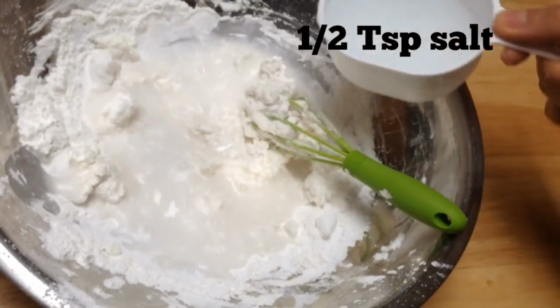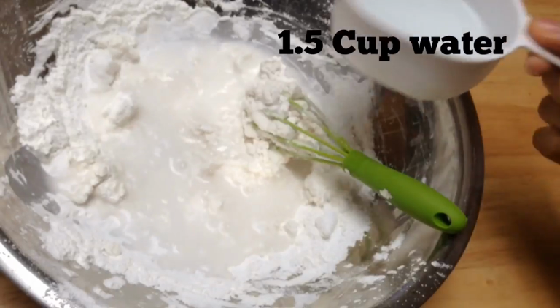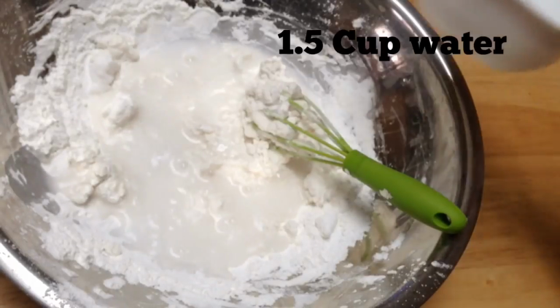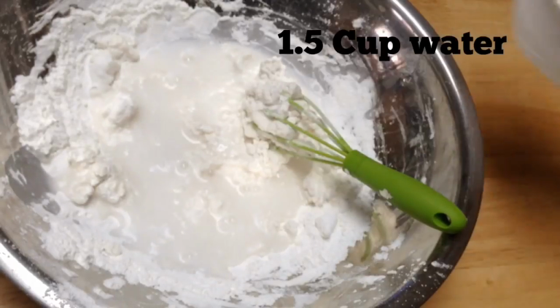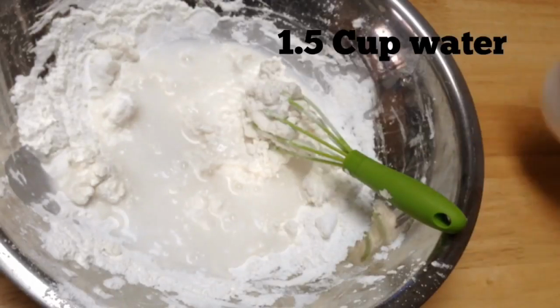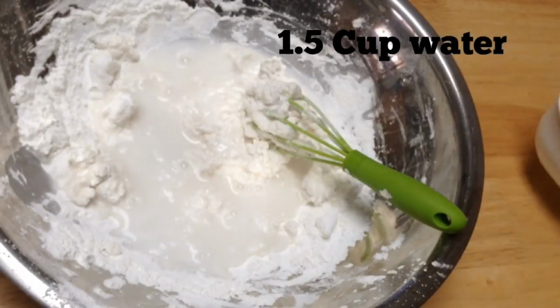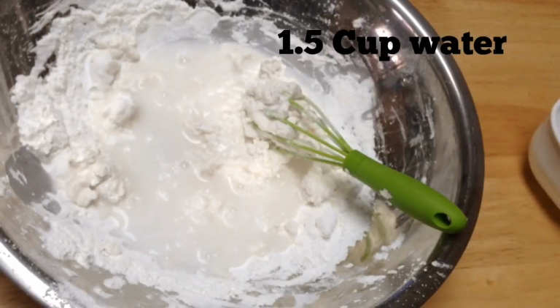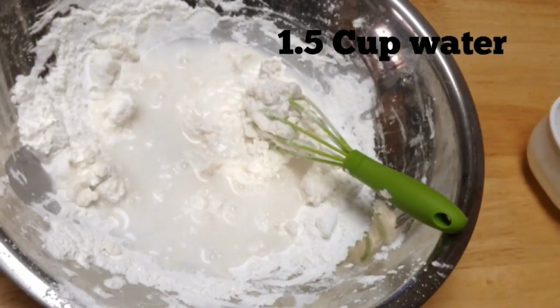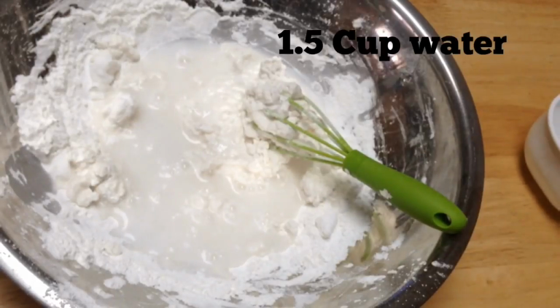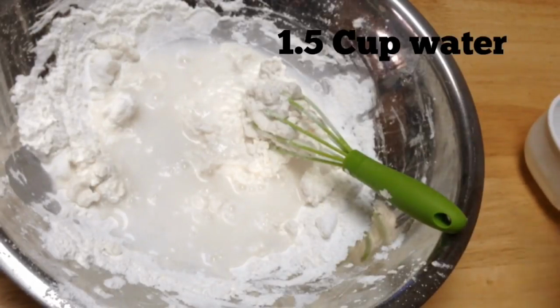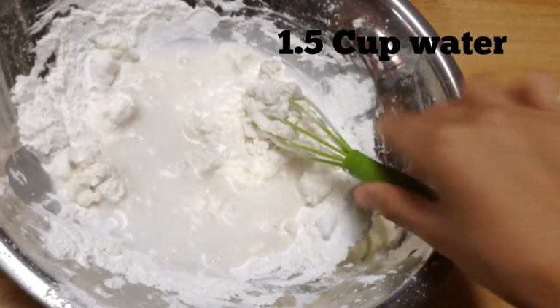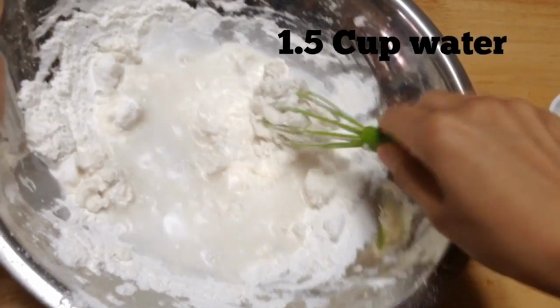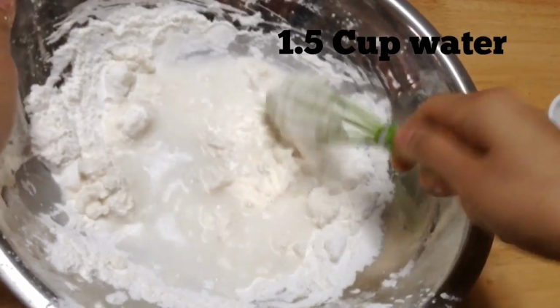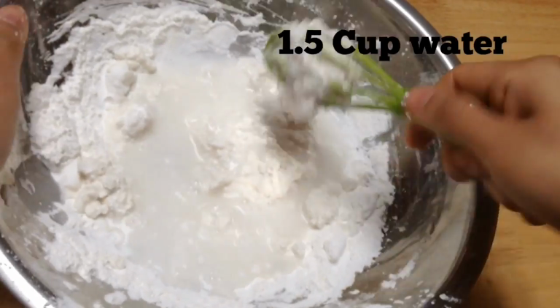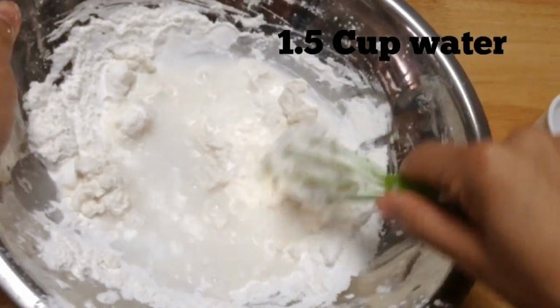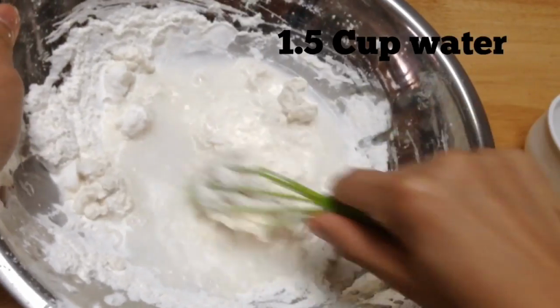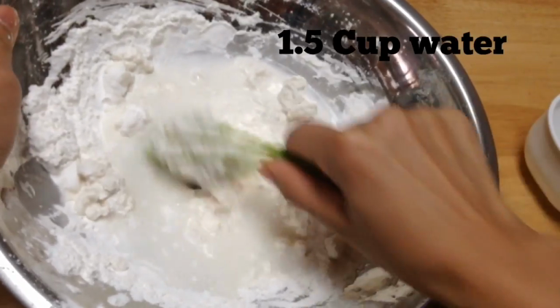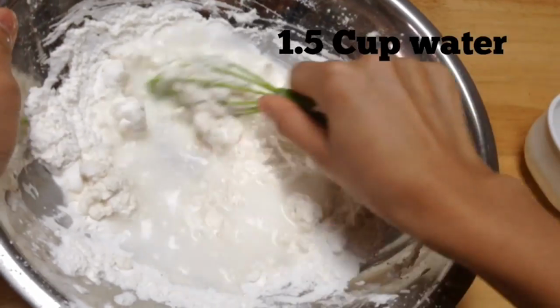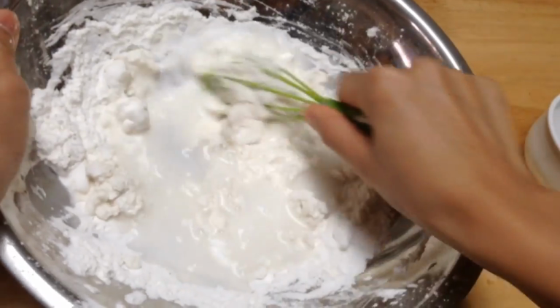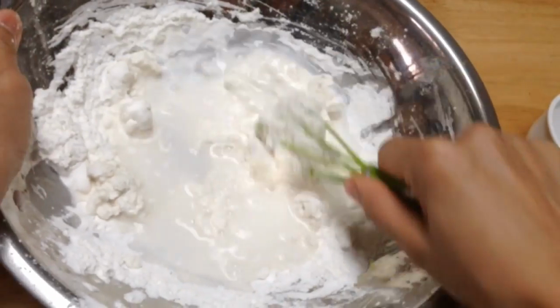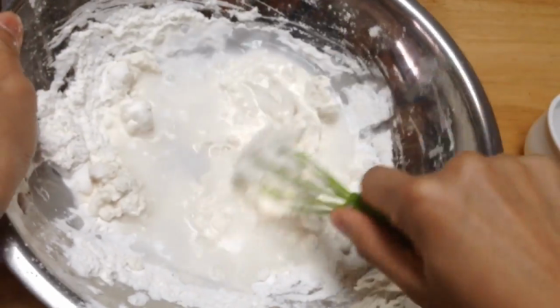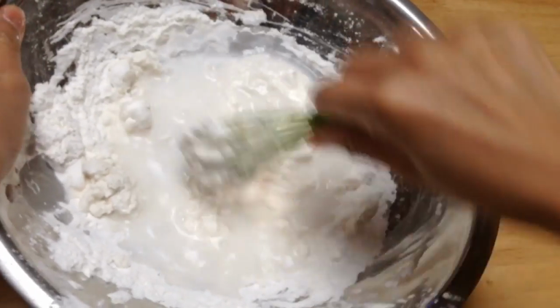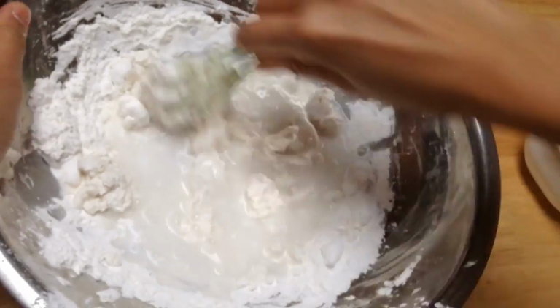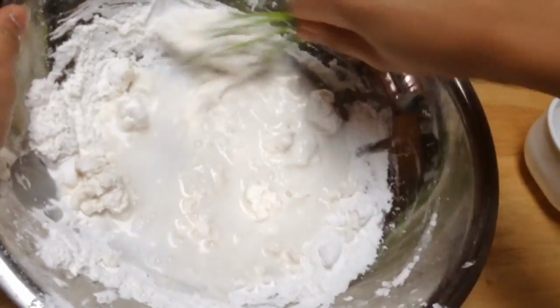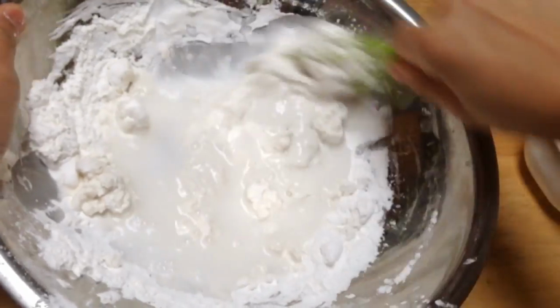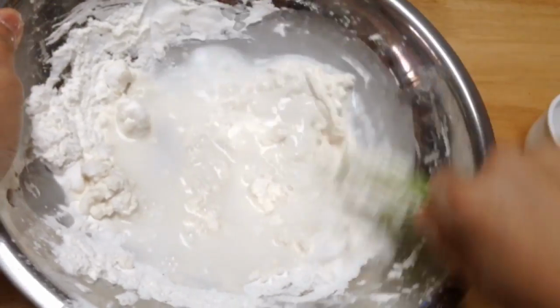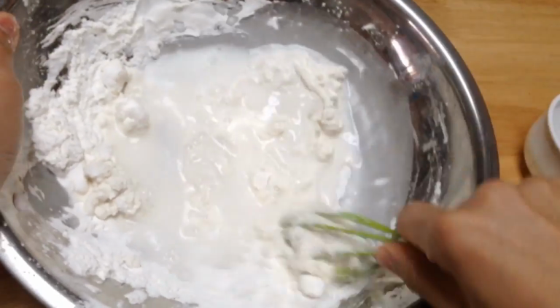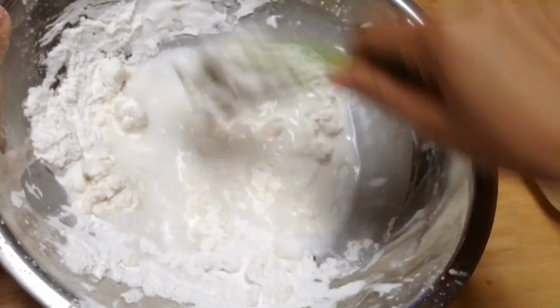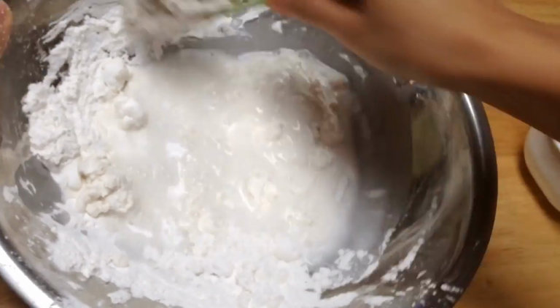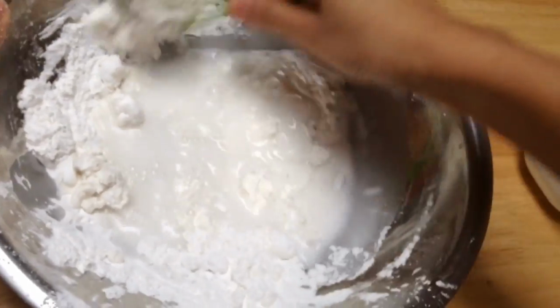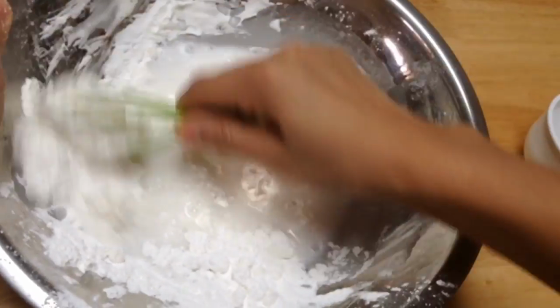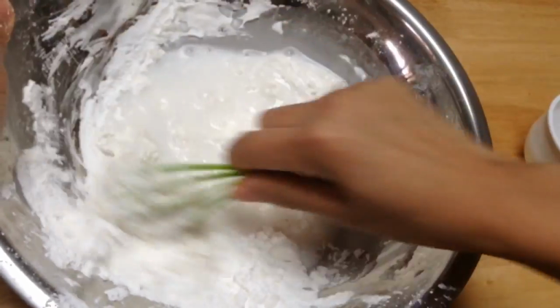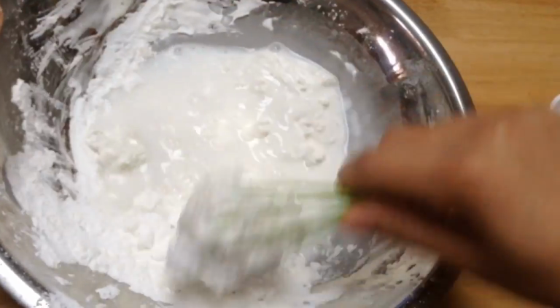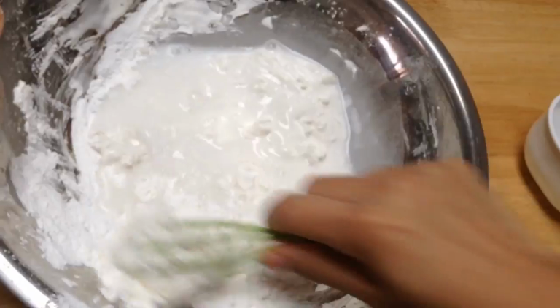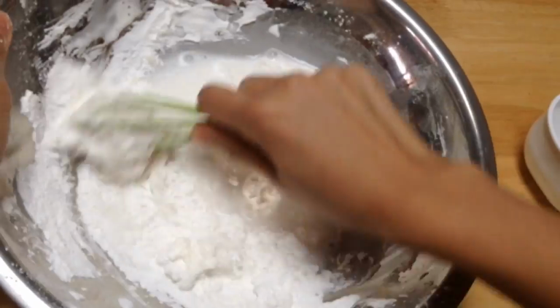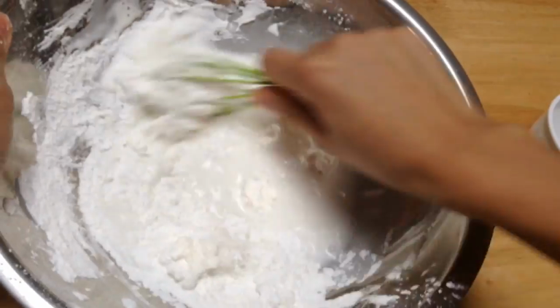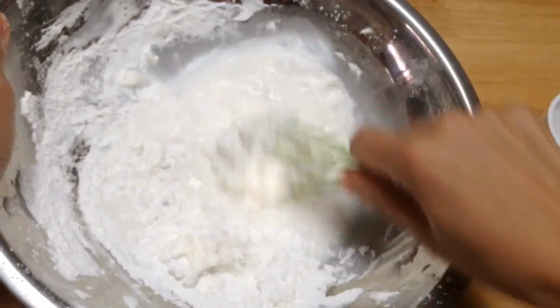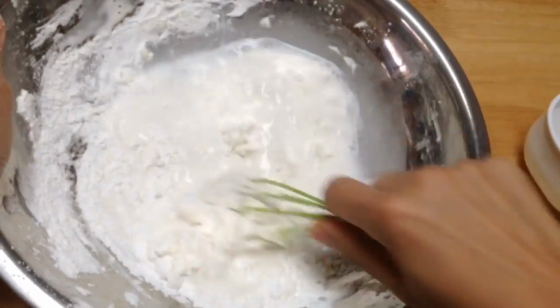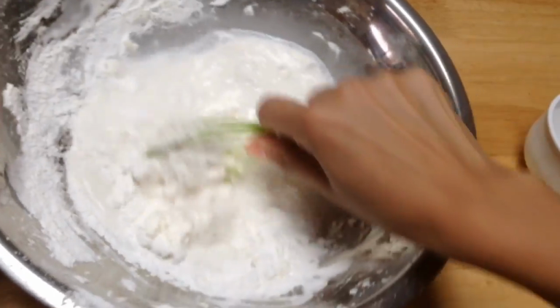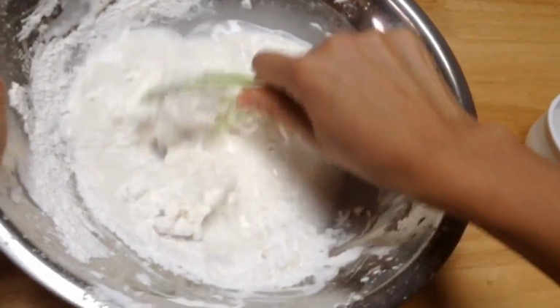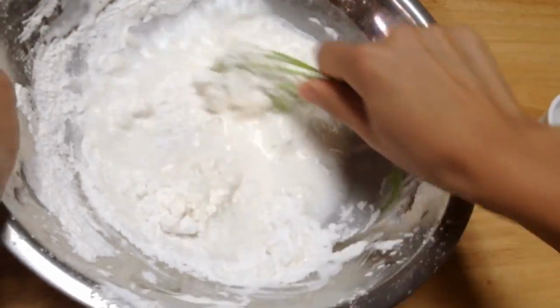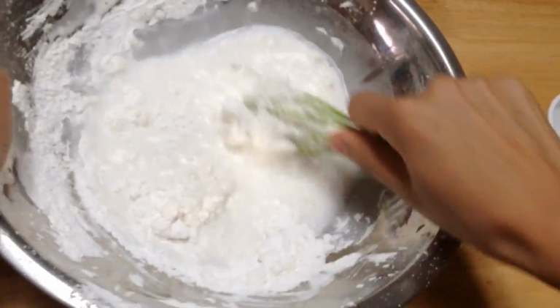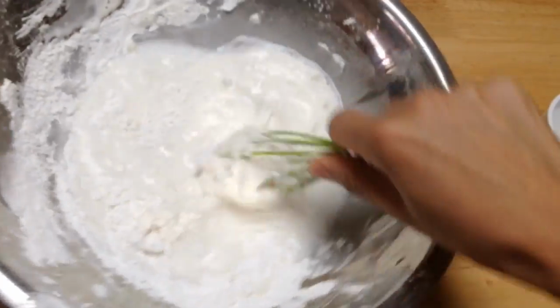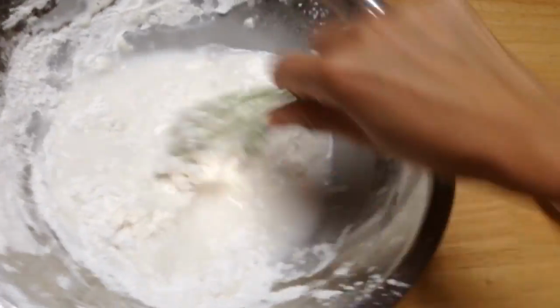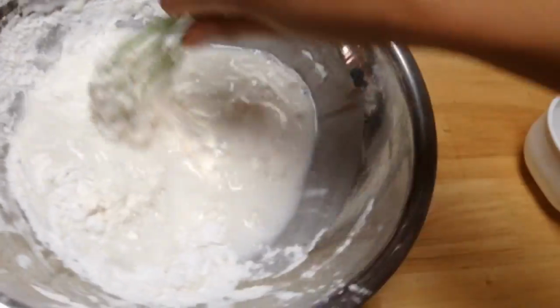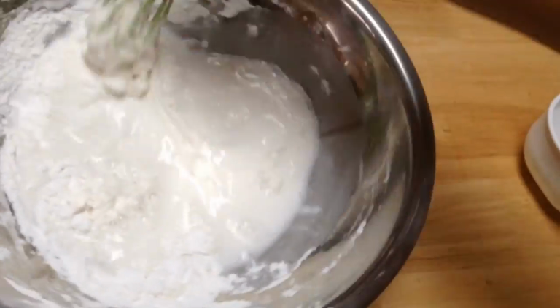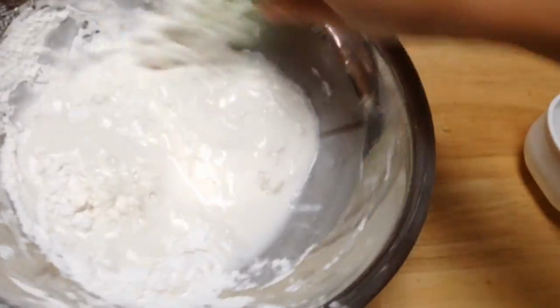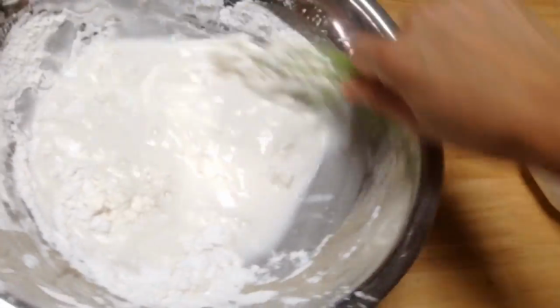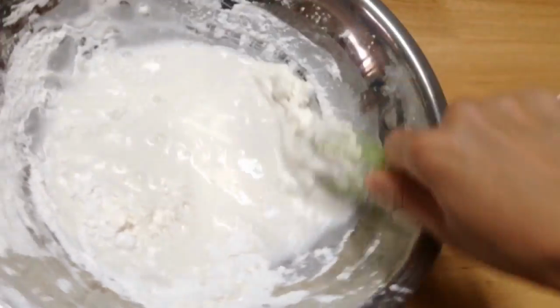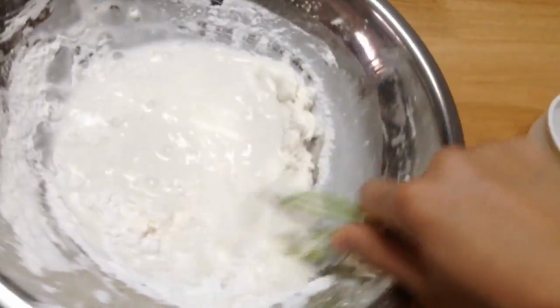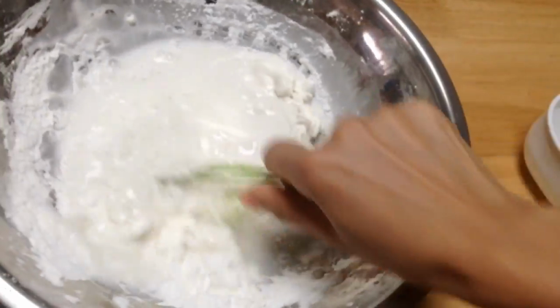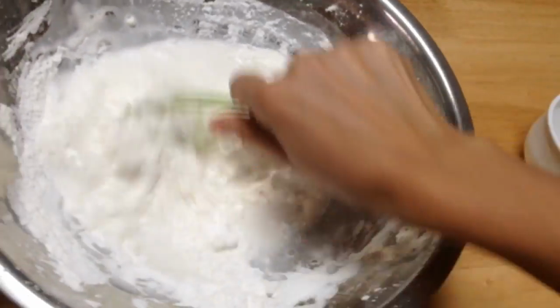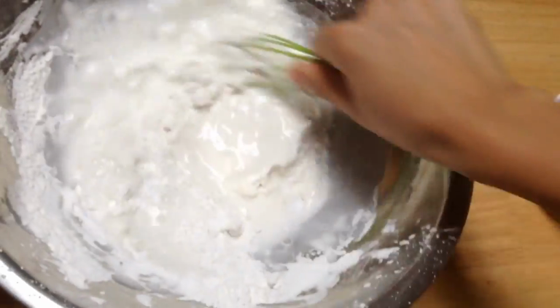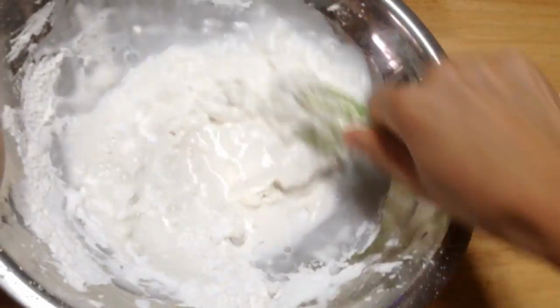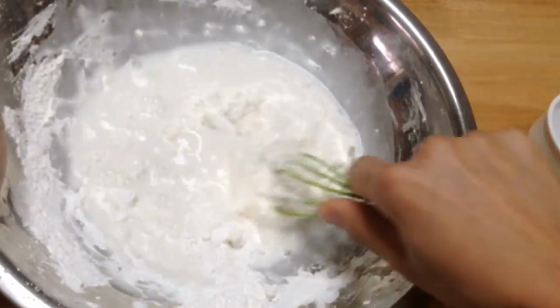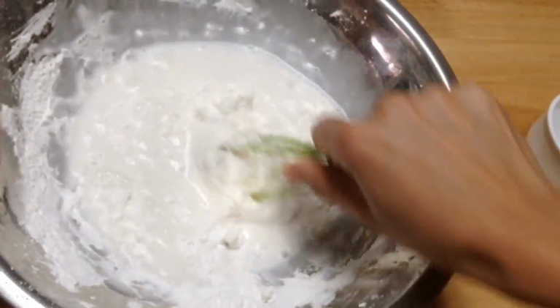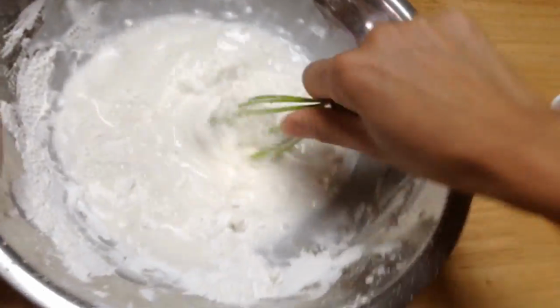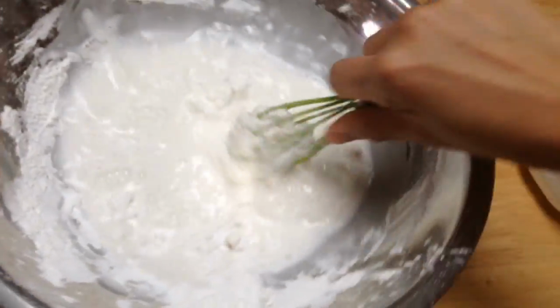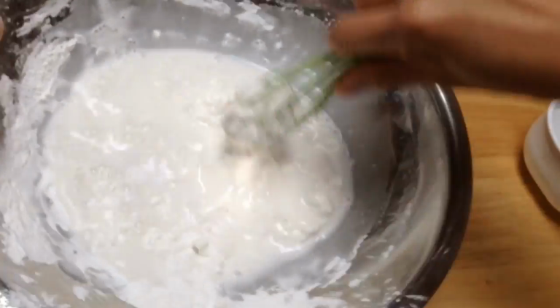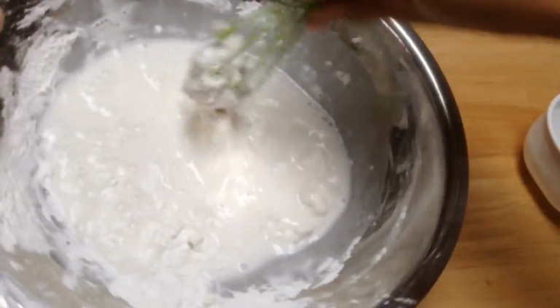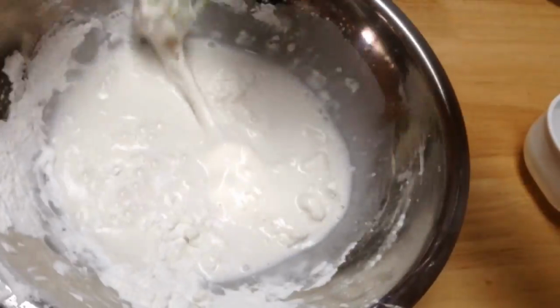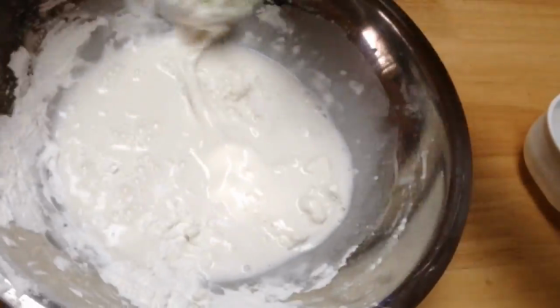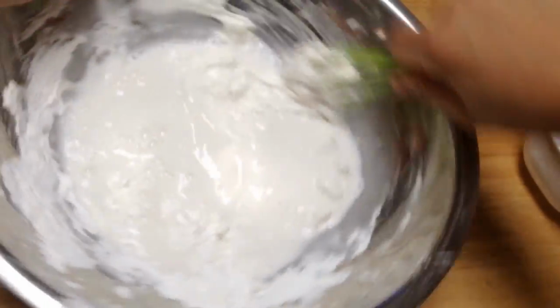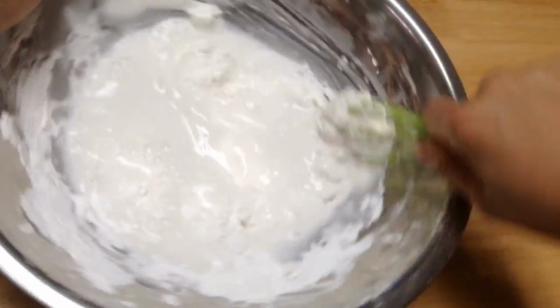One cup of rice flour, half cup of tapioca flour, half teaspoon of salt, and one and a half cups of water.